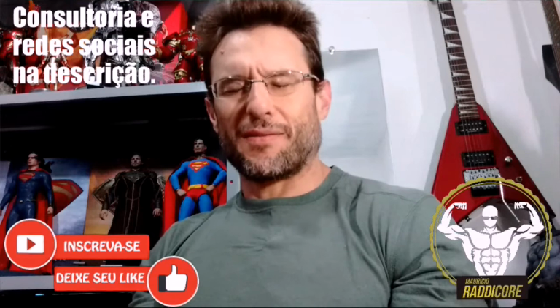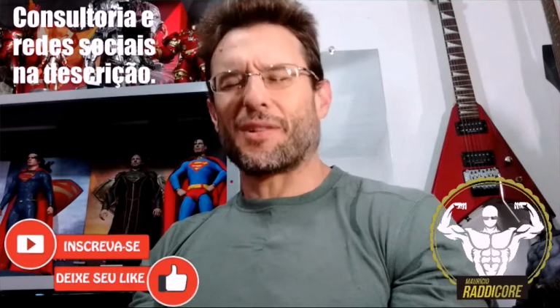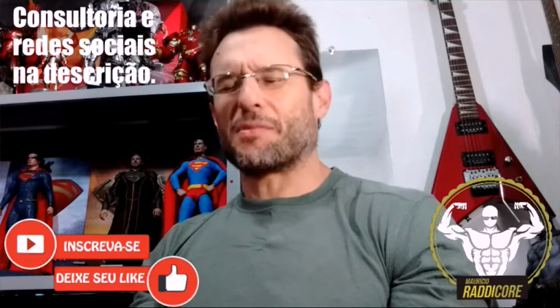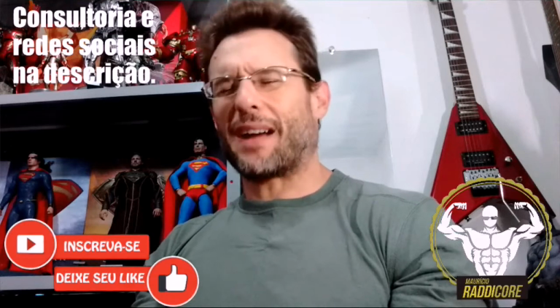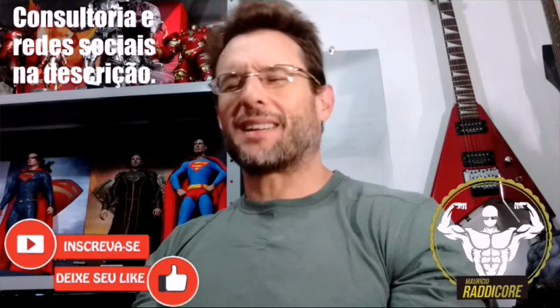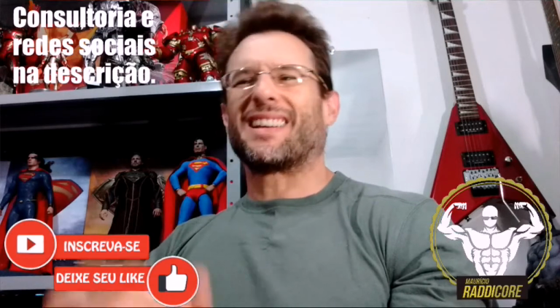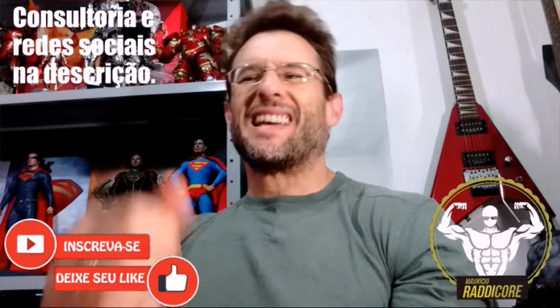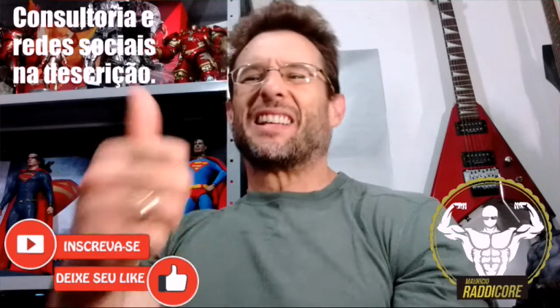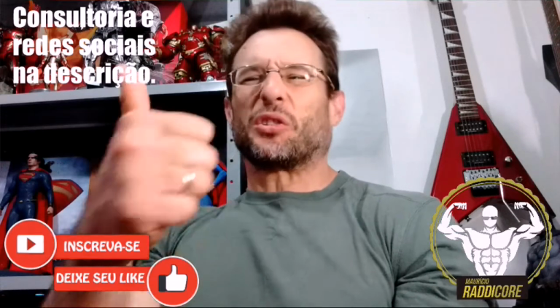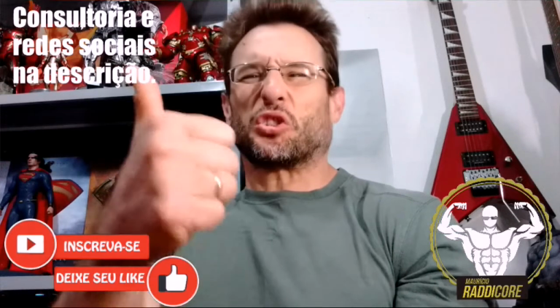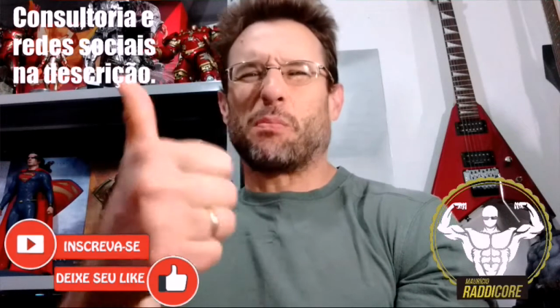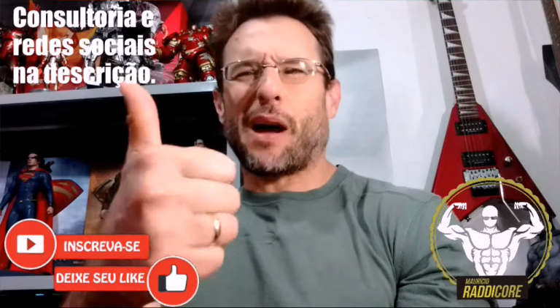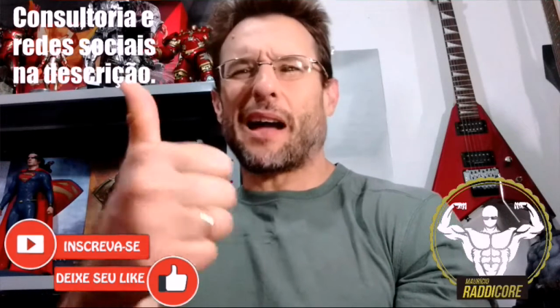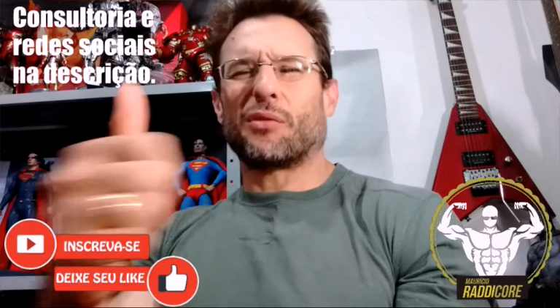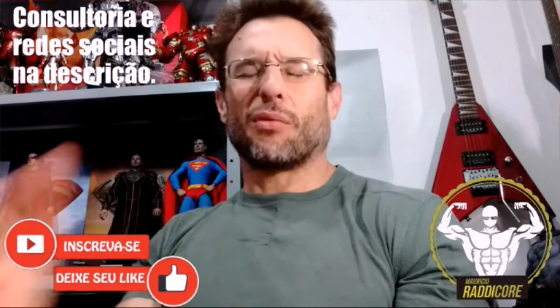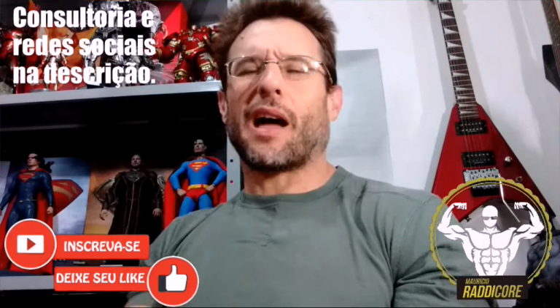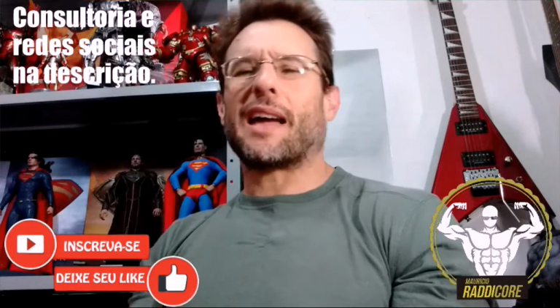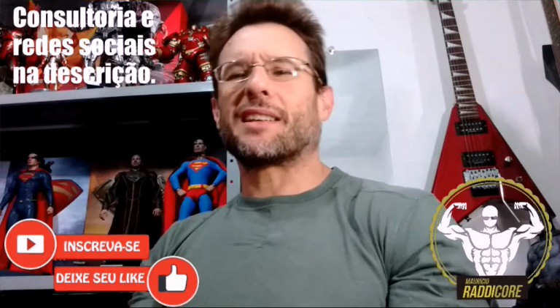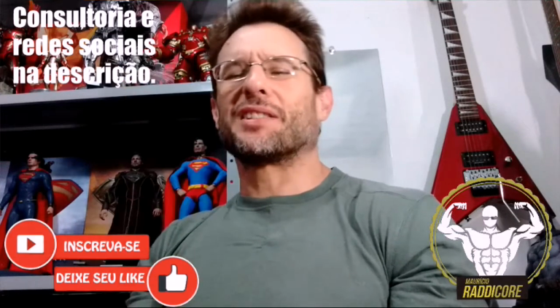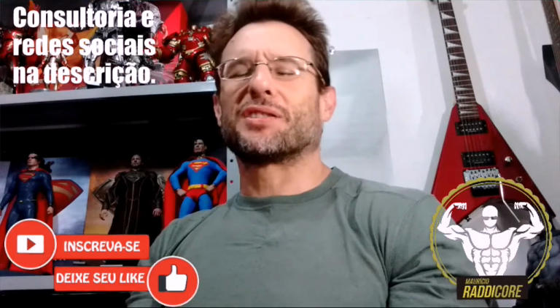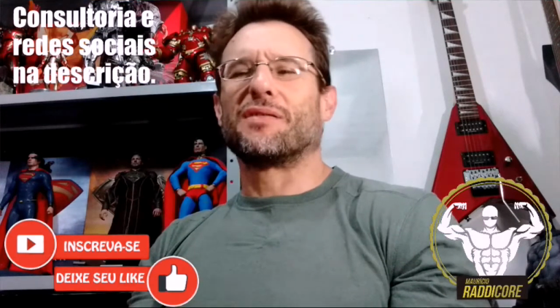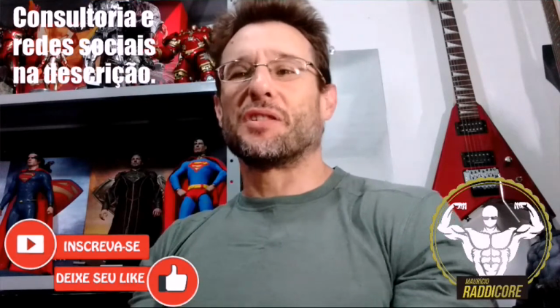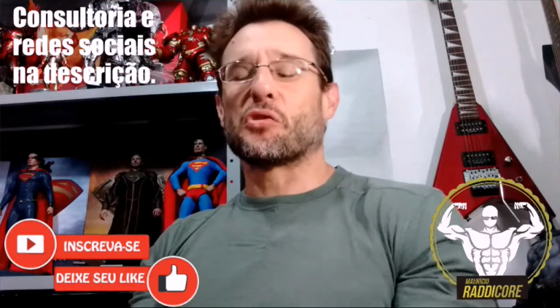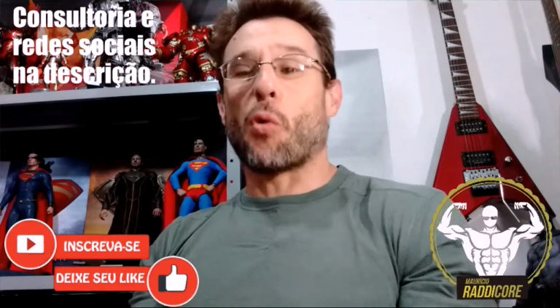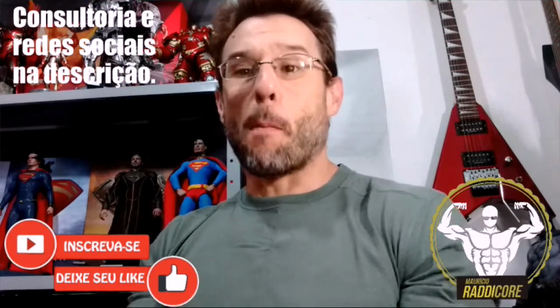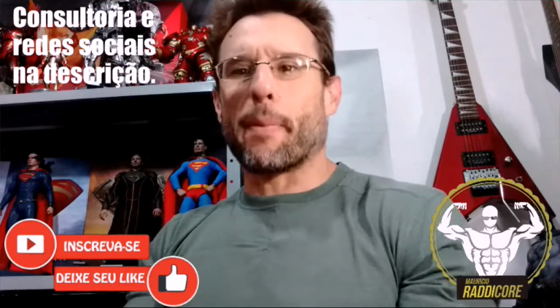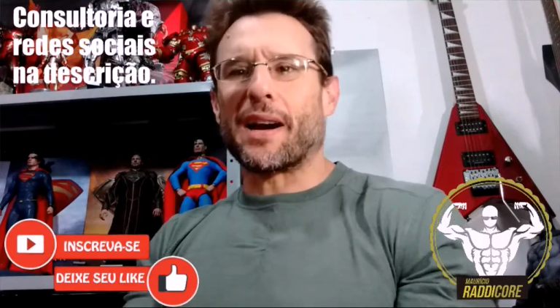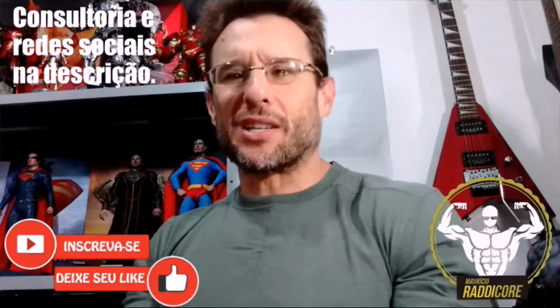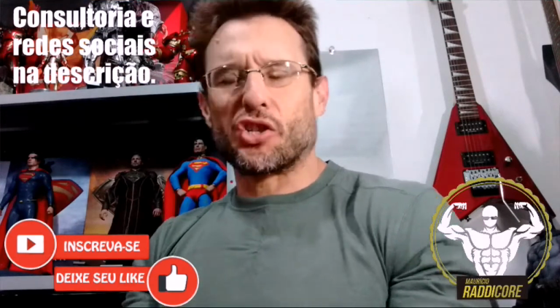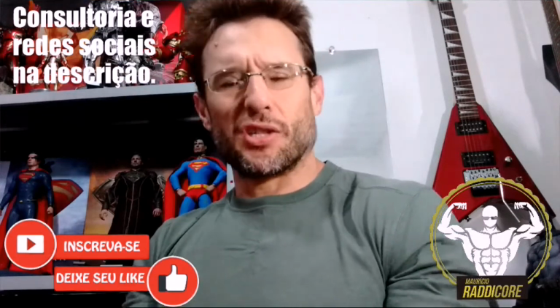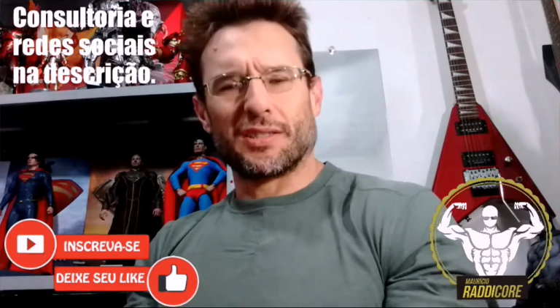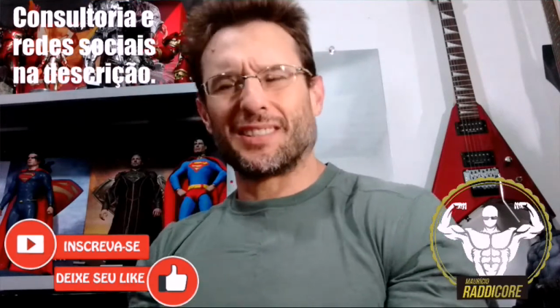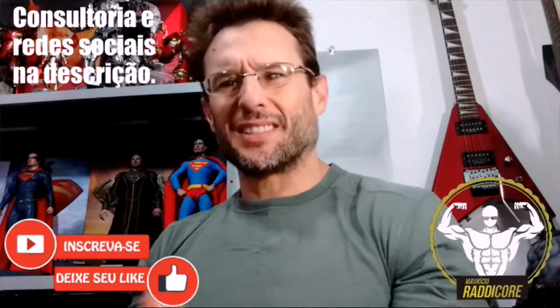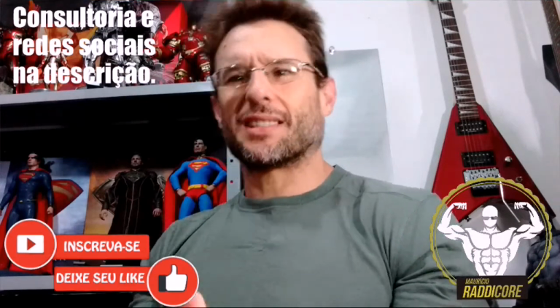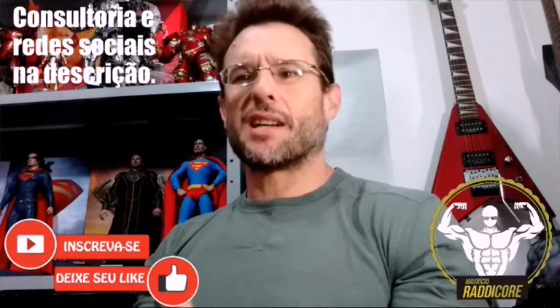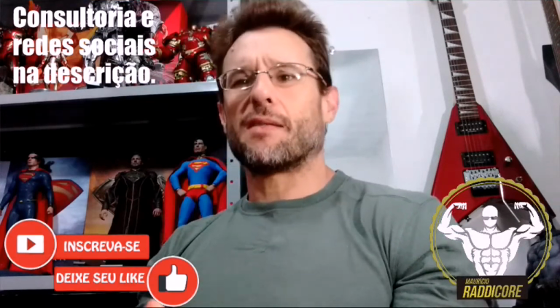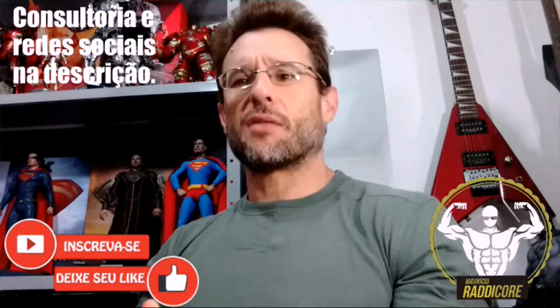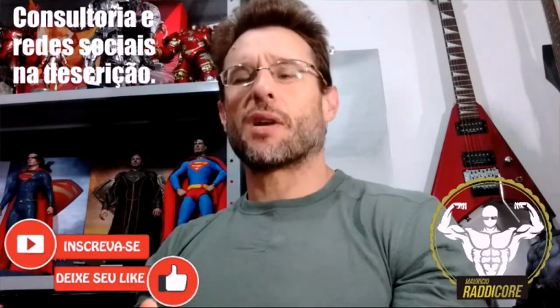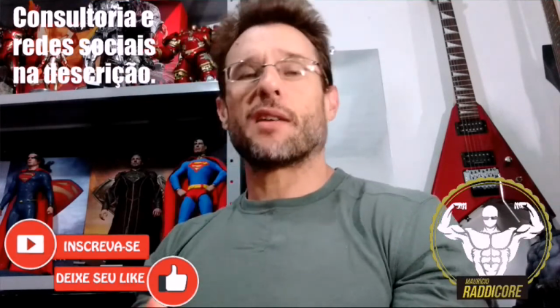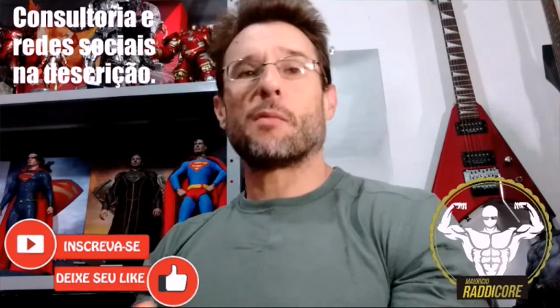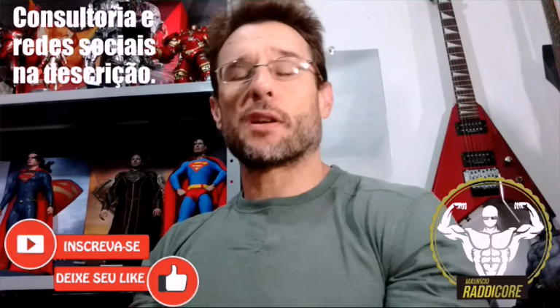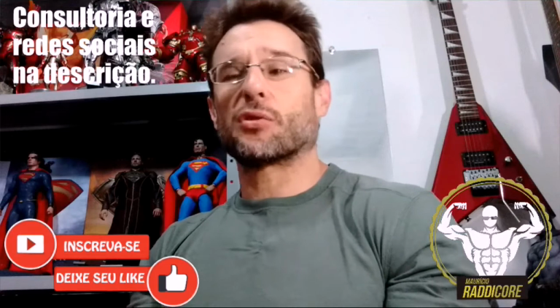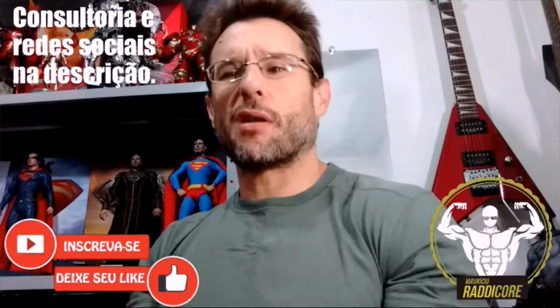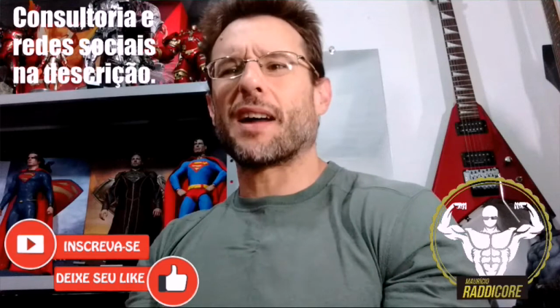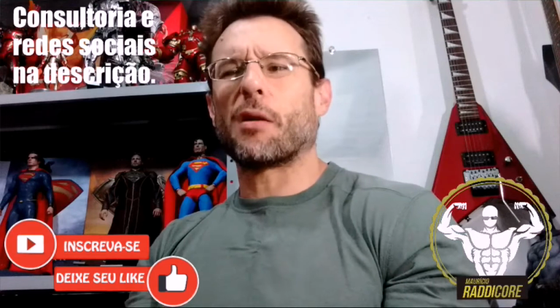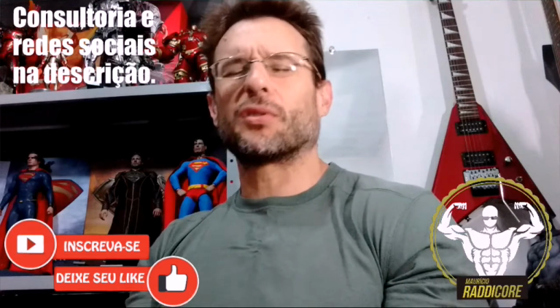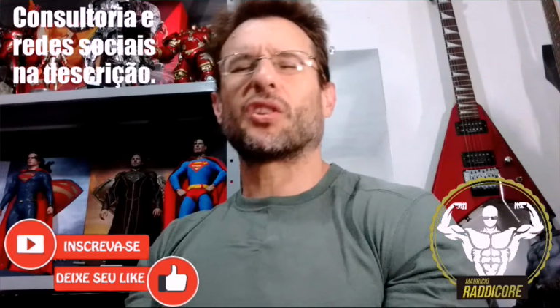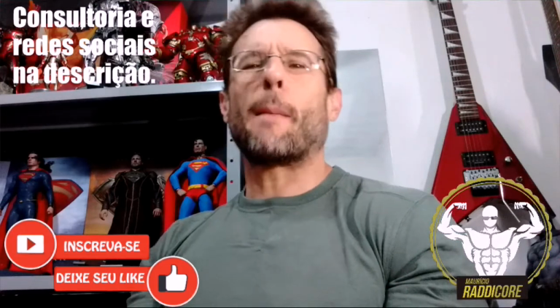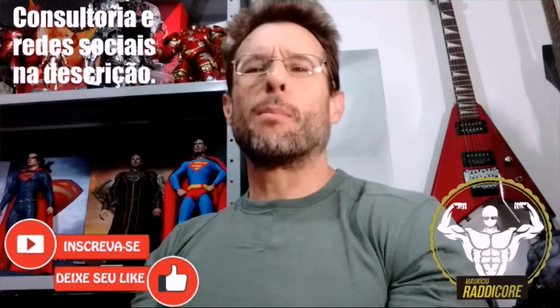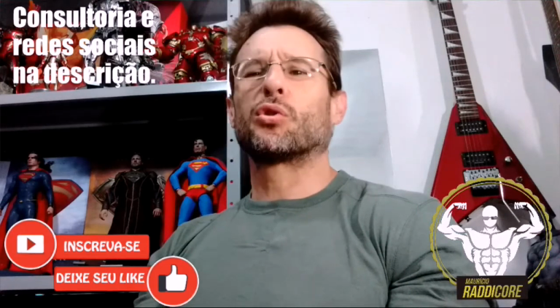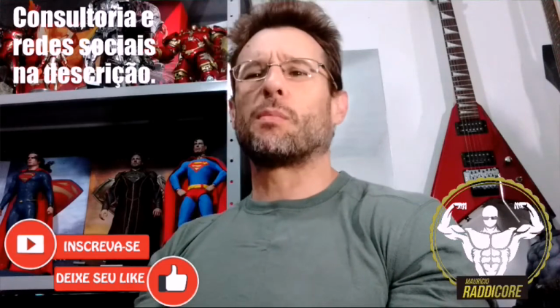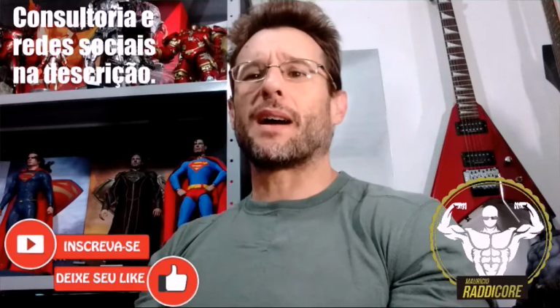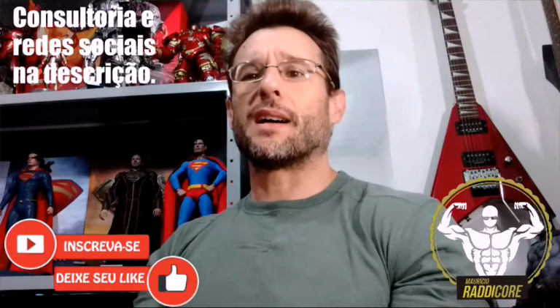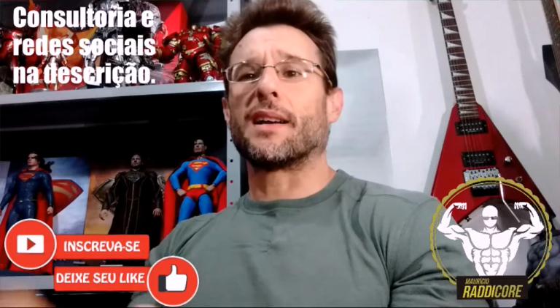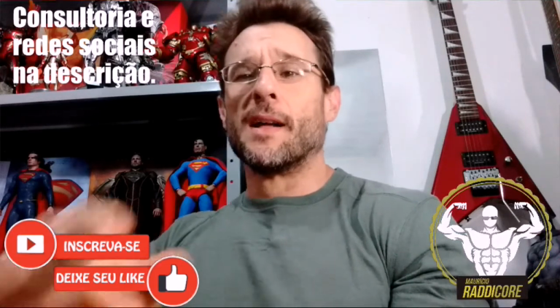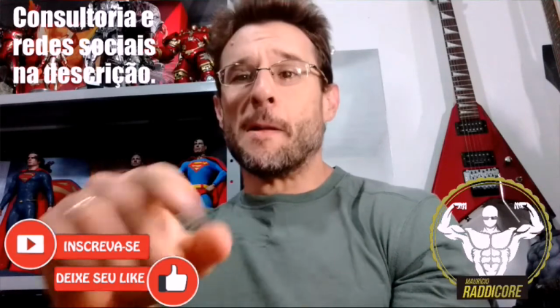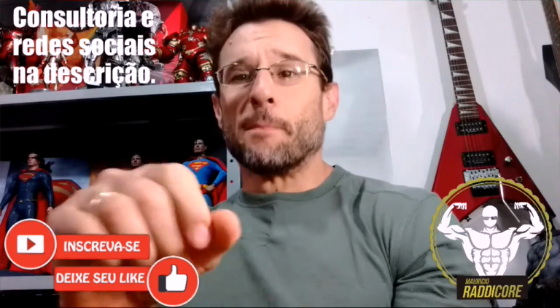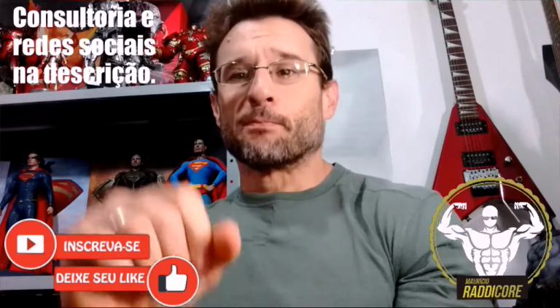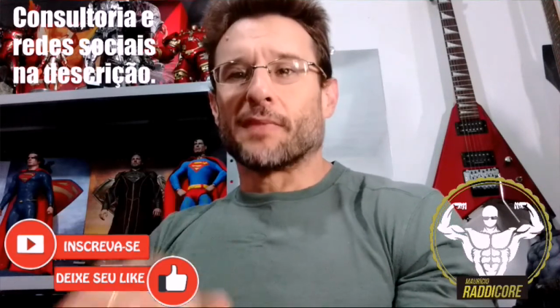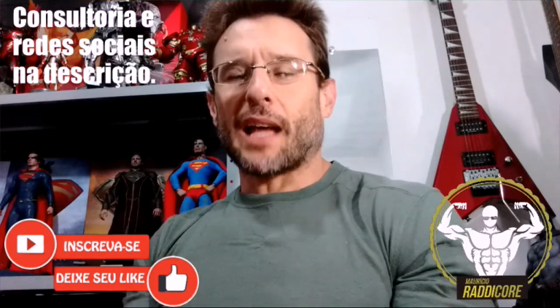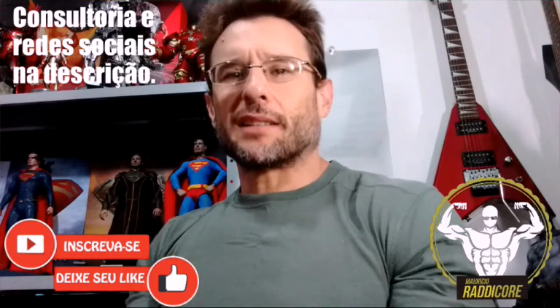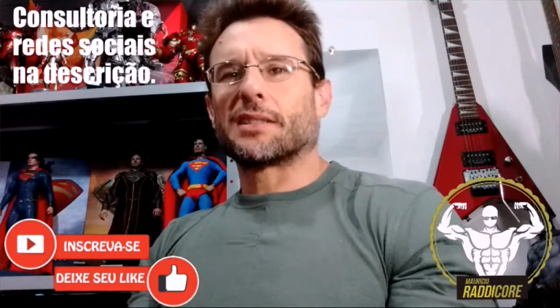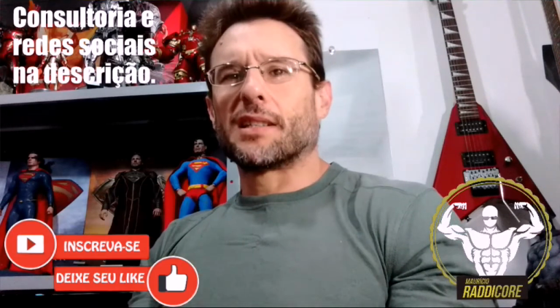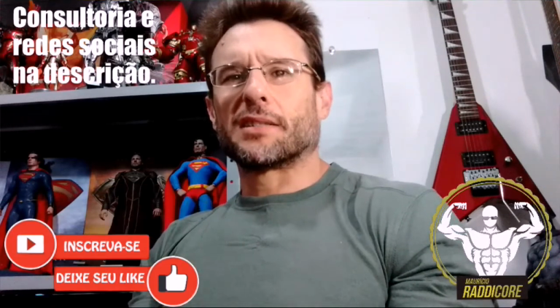Forte, né? Forte, bacana. Então esmaga um like nesse vídeo, compartilhe, se inscreva no canal pra ajudar o canal que tá muito bacana.